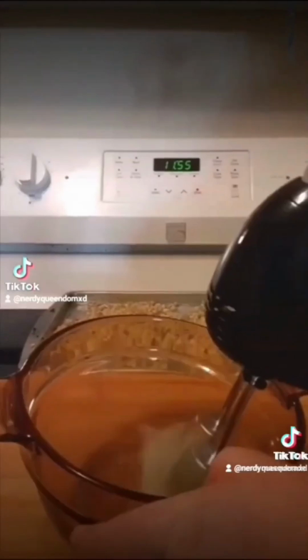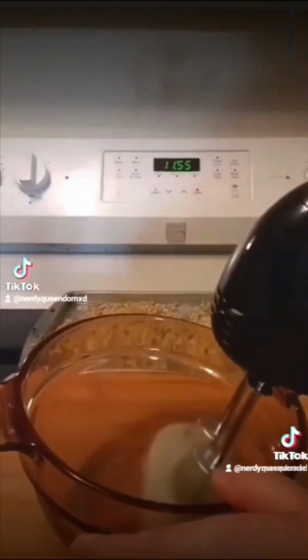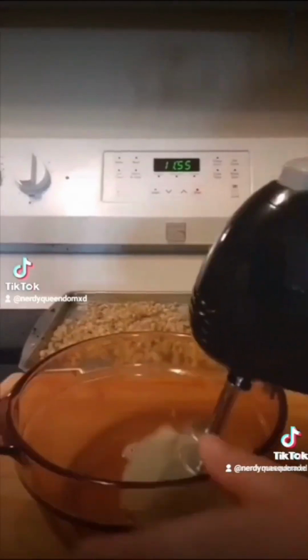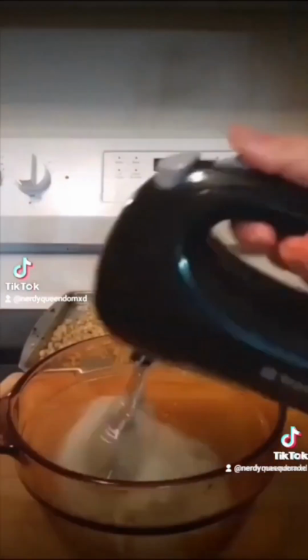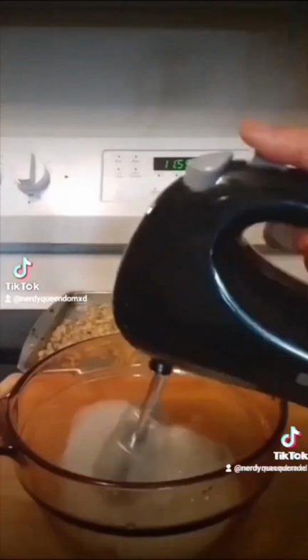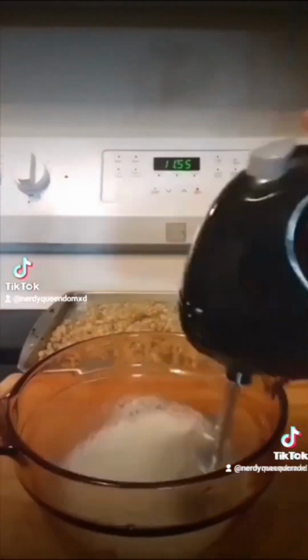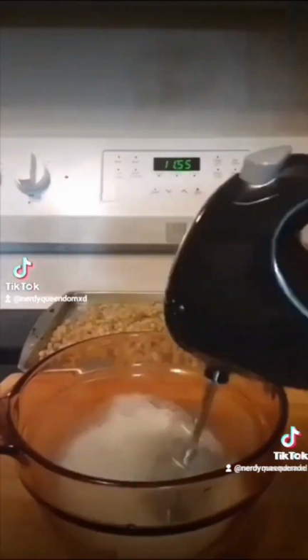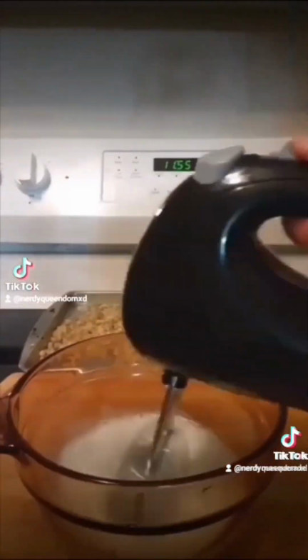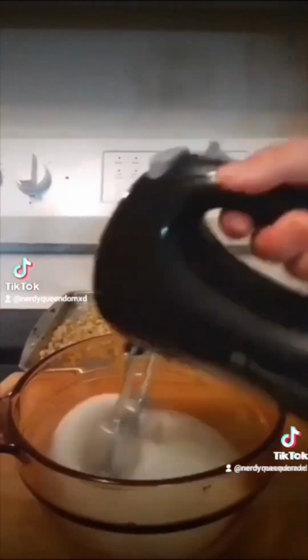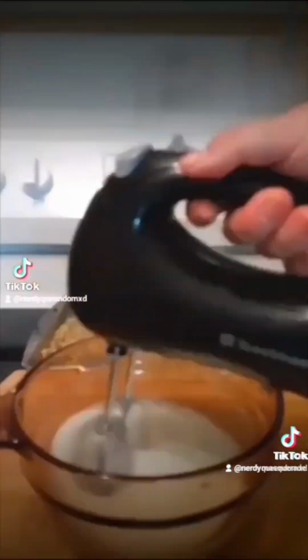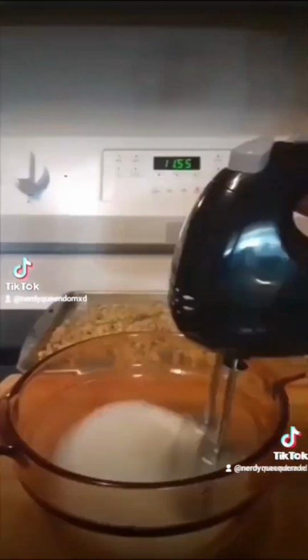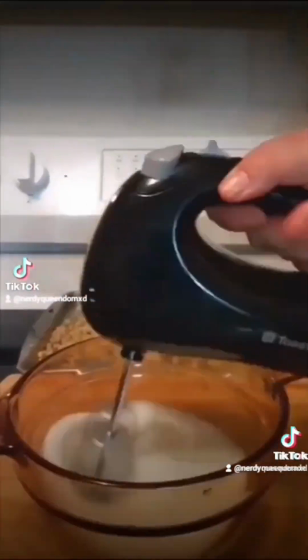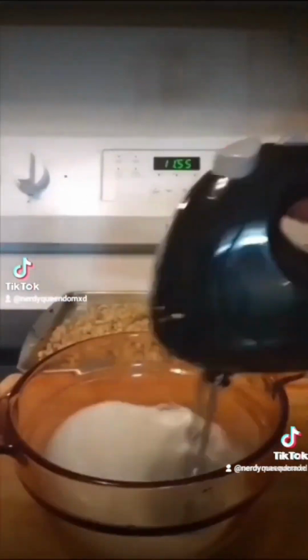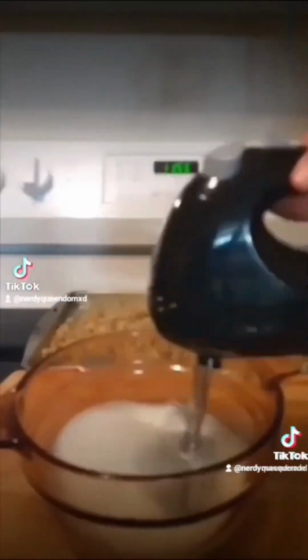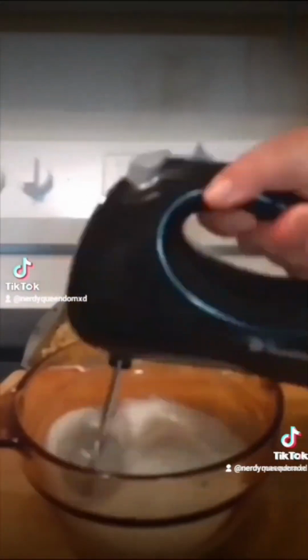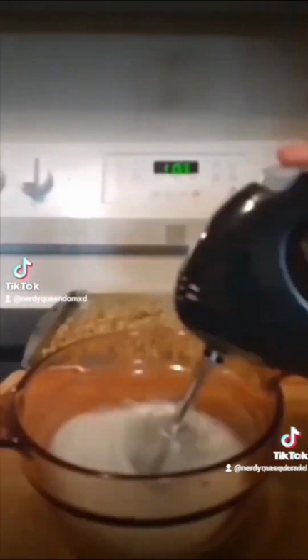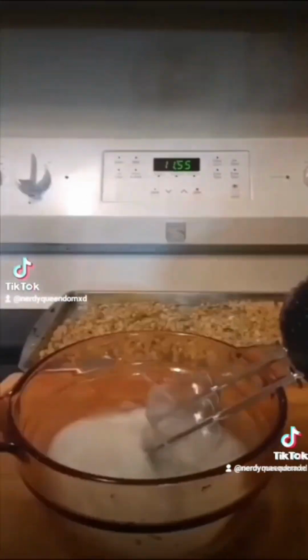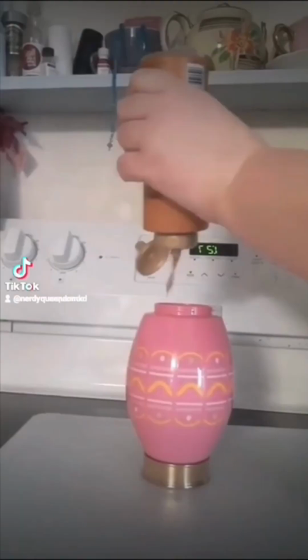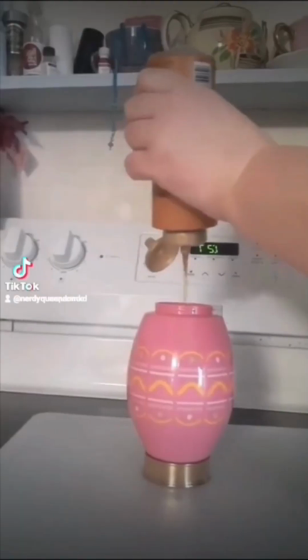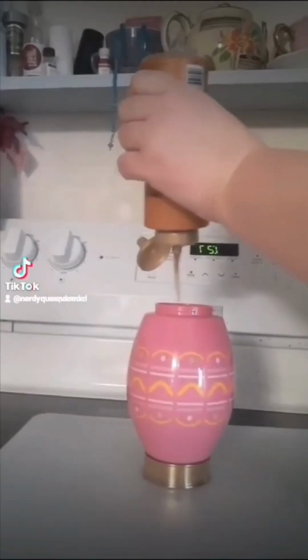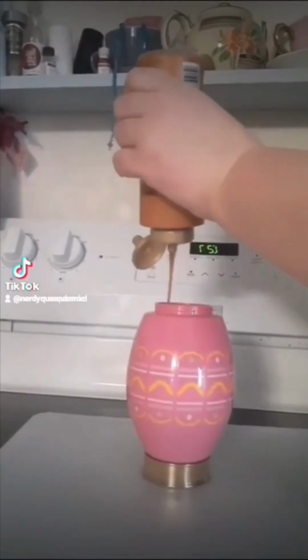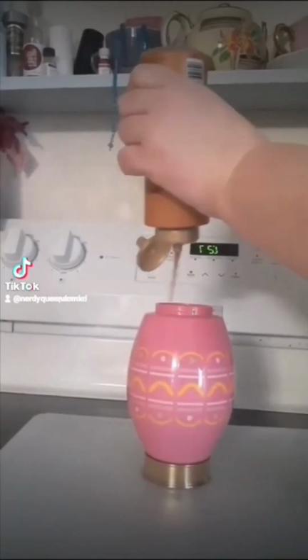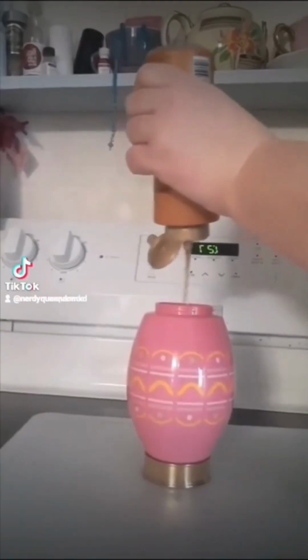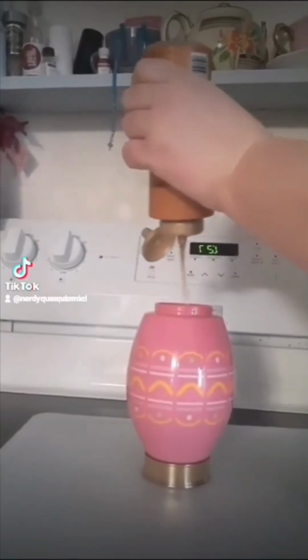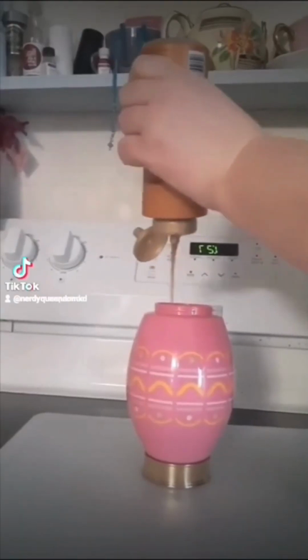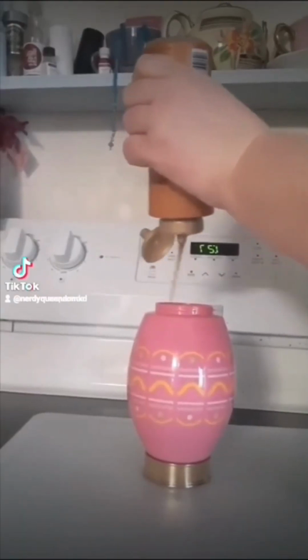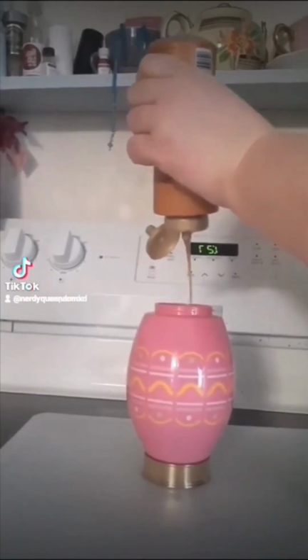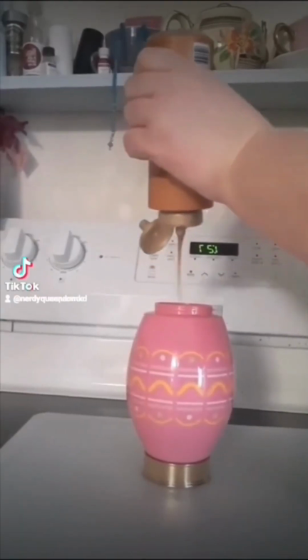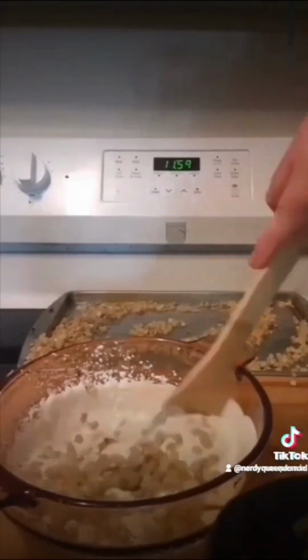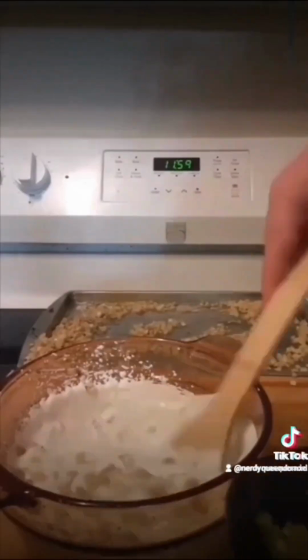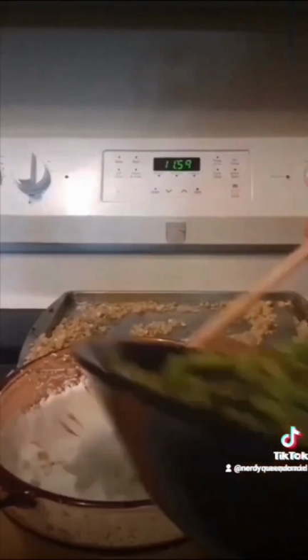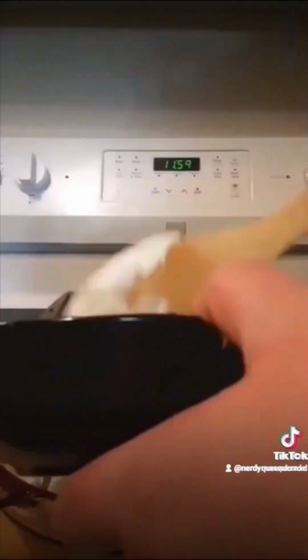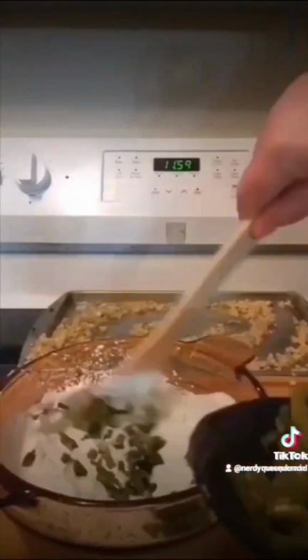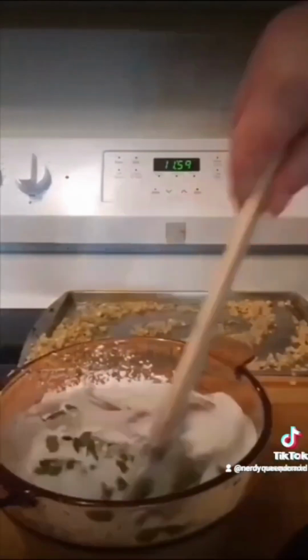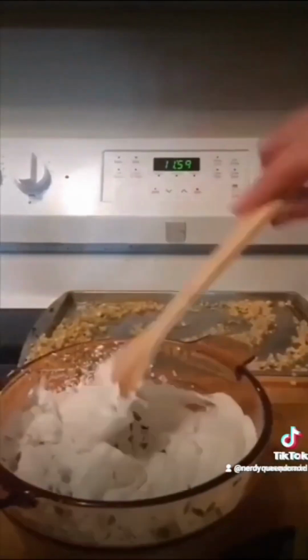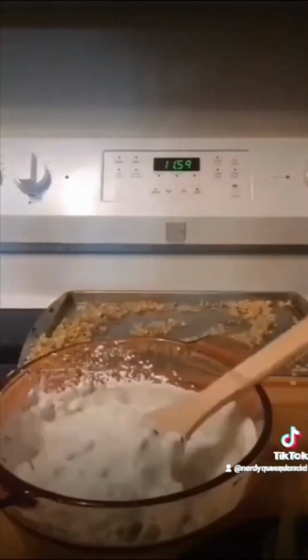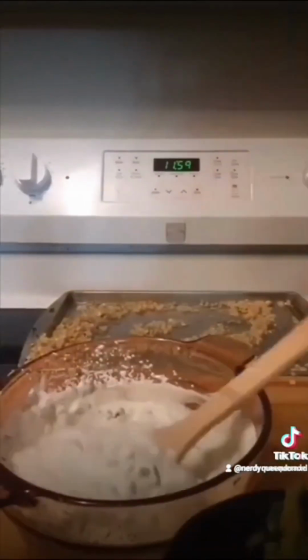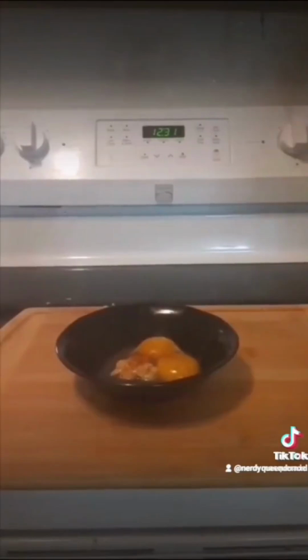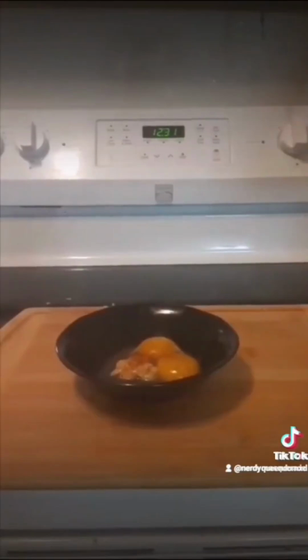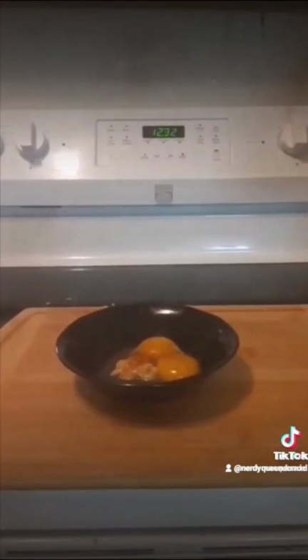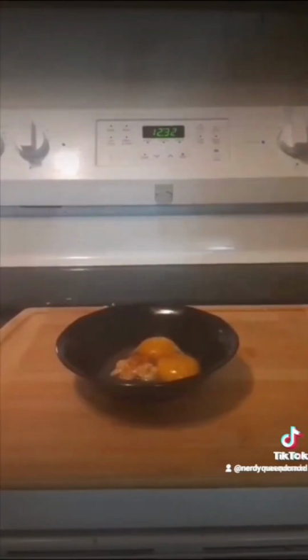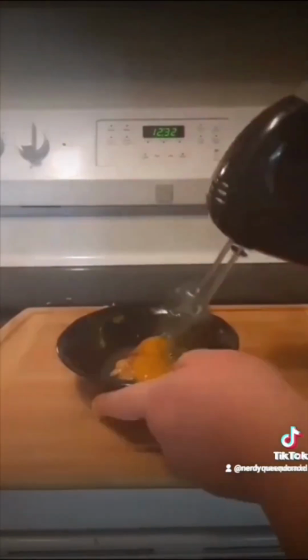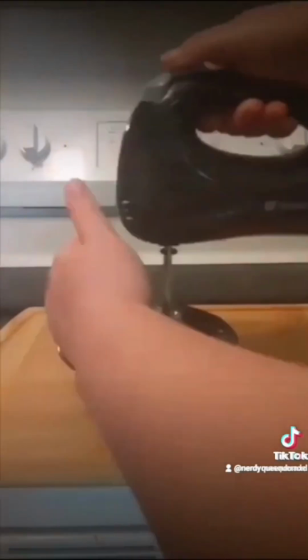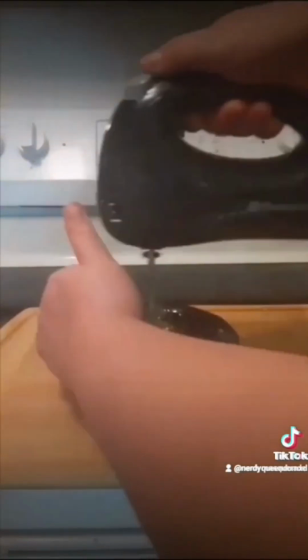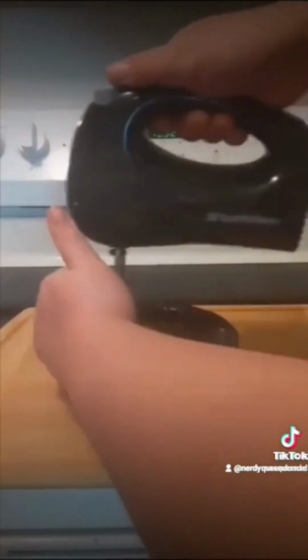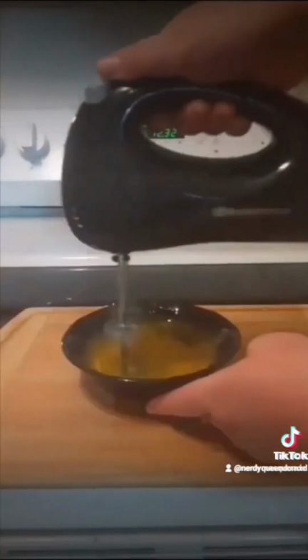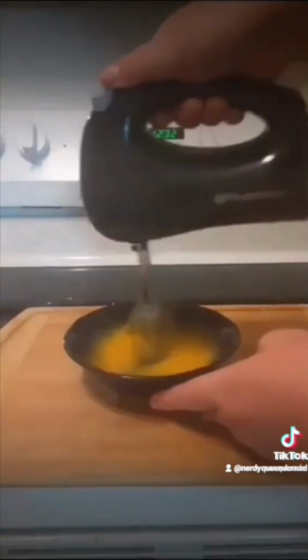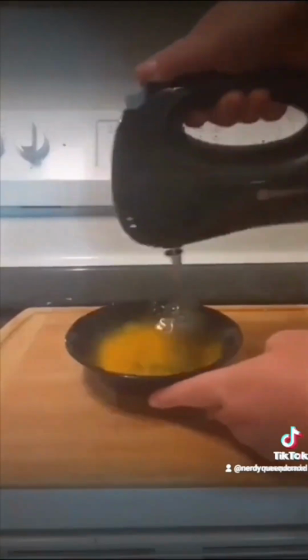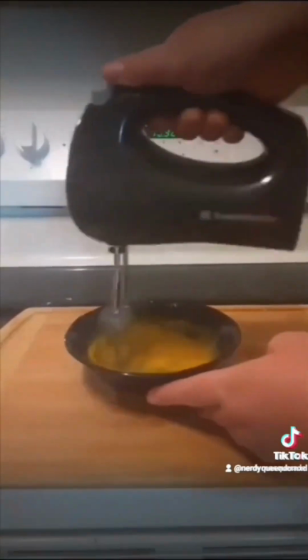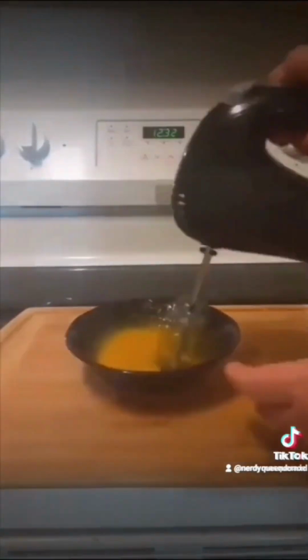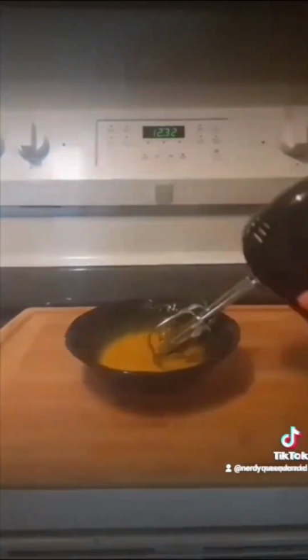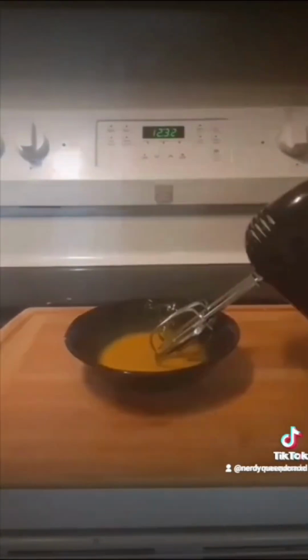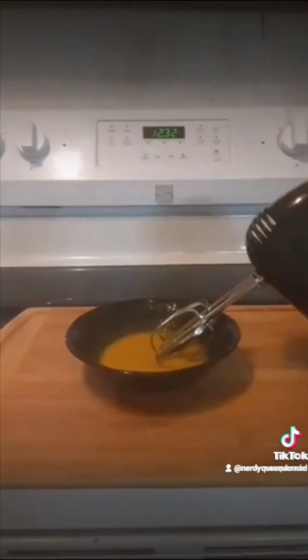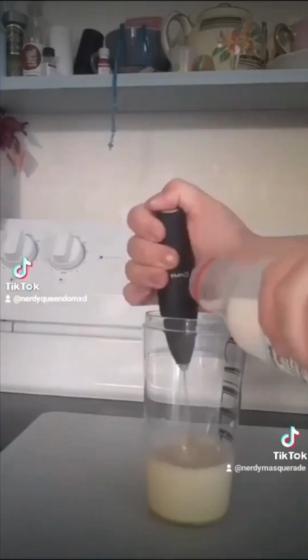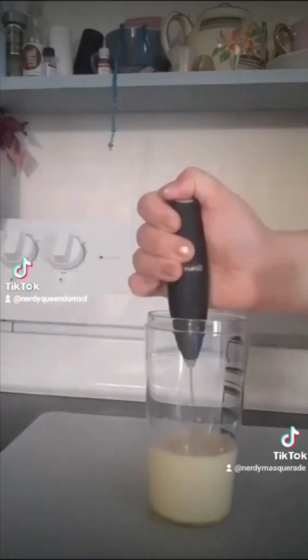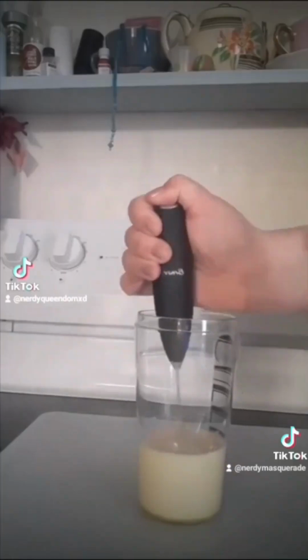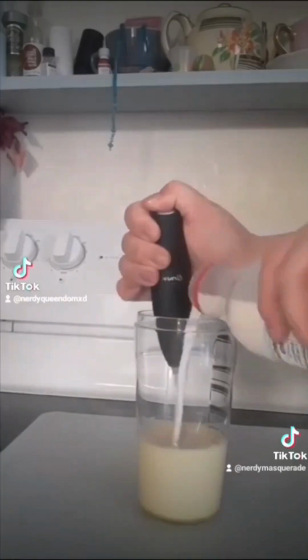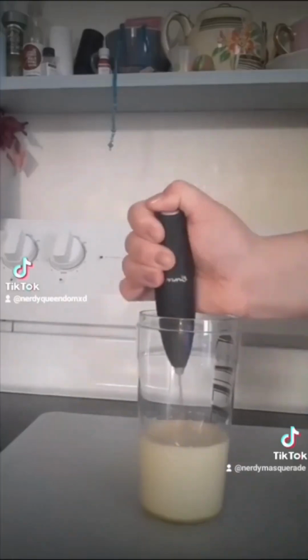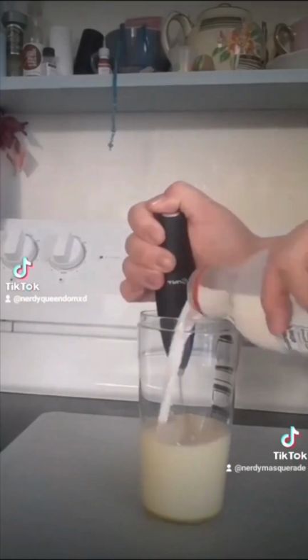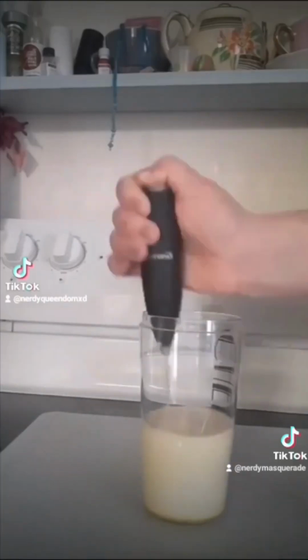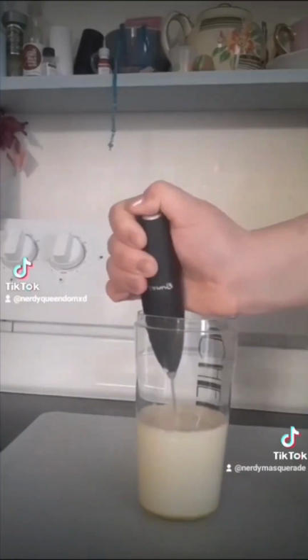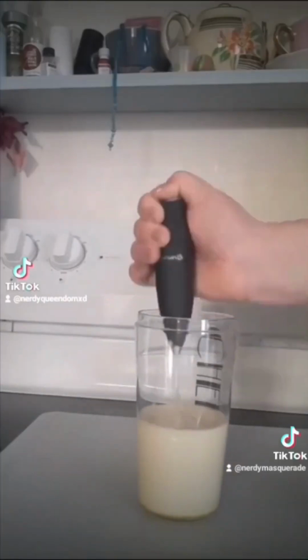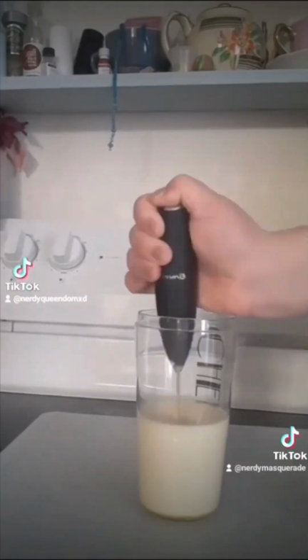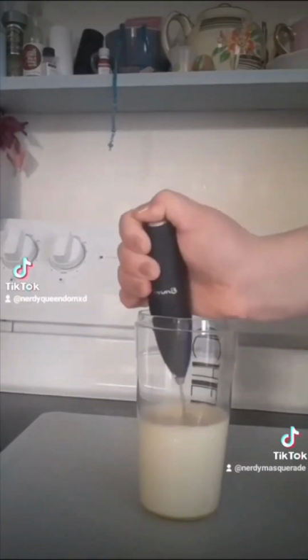Hey y'all, it's ya girl here. I did 40 days of egg recipes and slapped Gudetama's cute little face on it. So let's go!